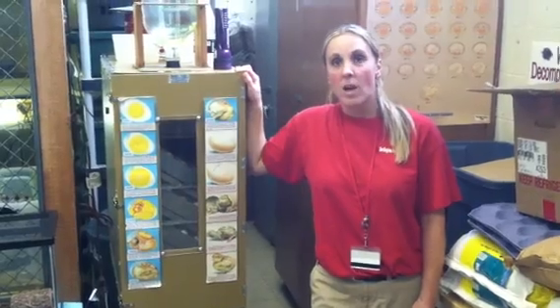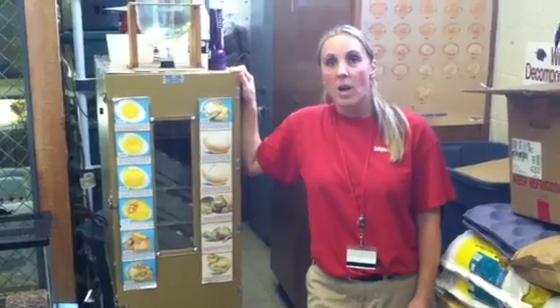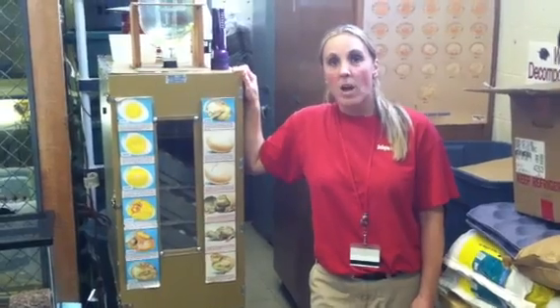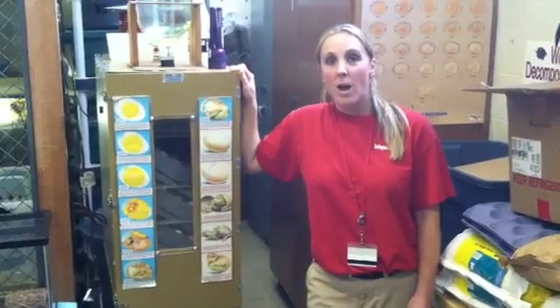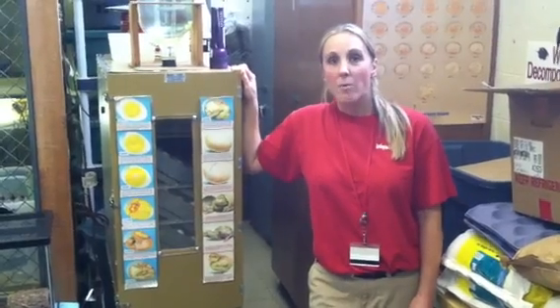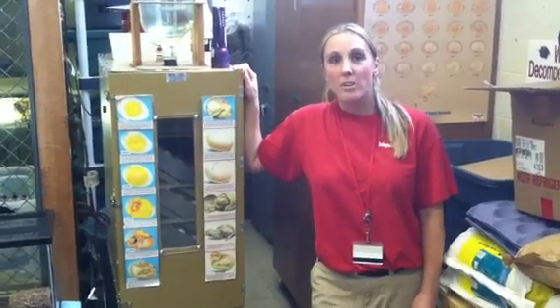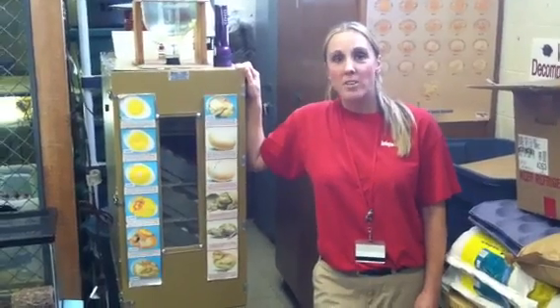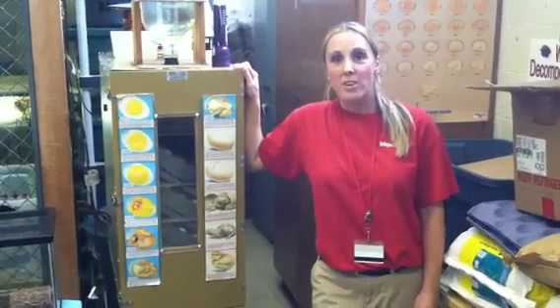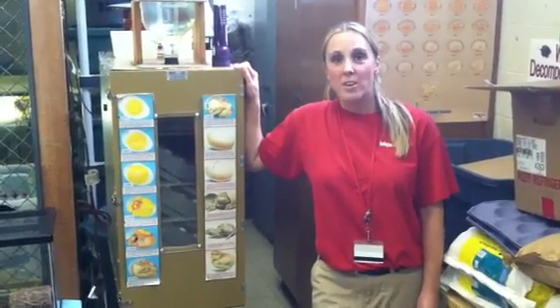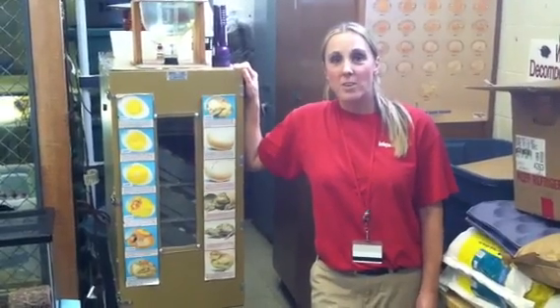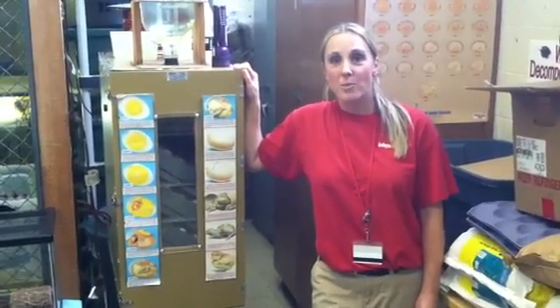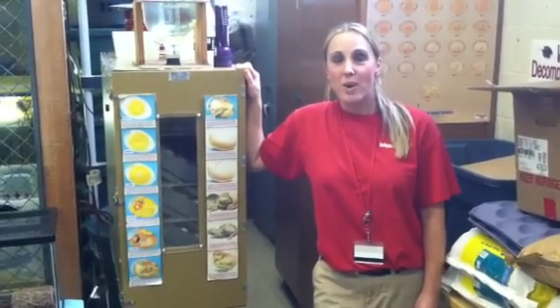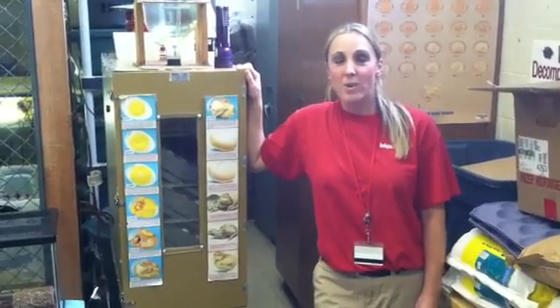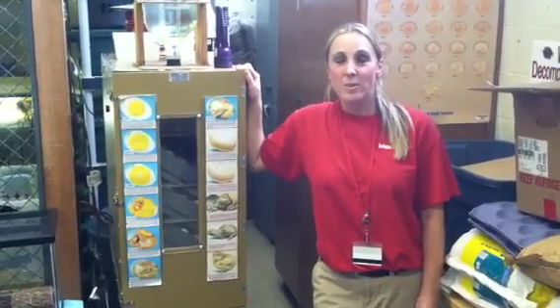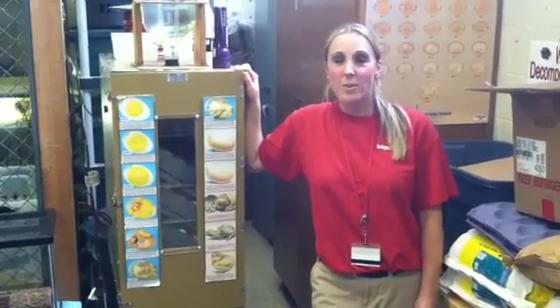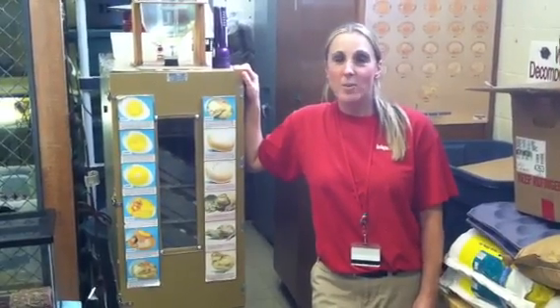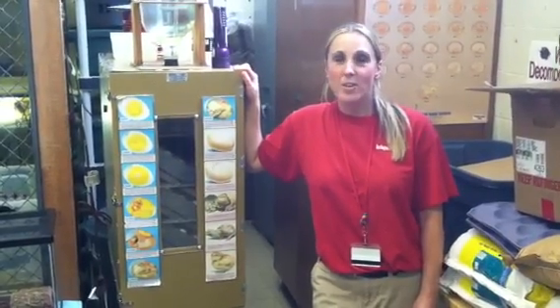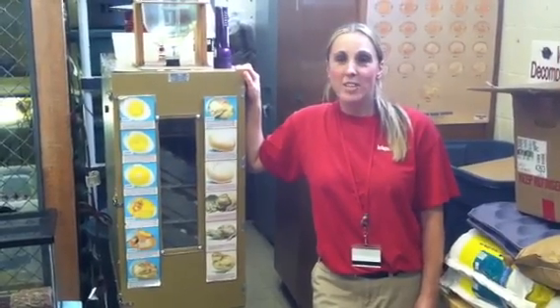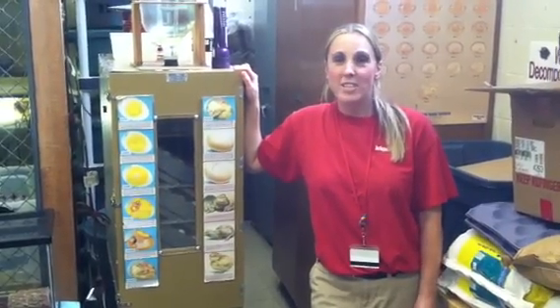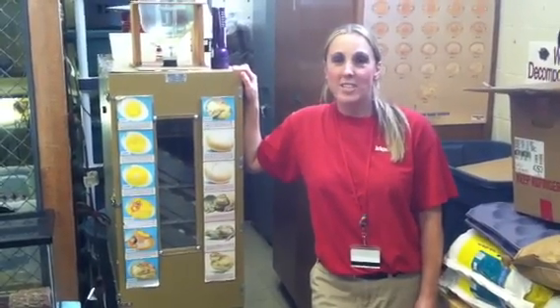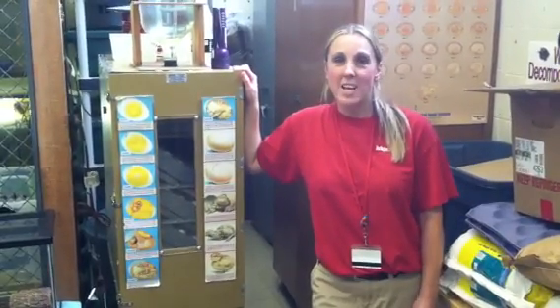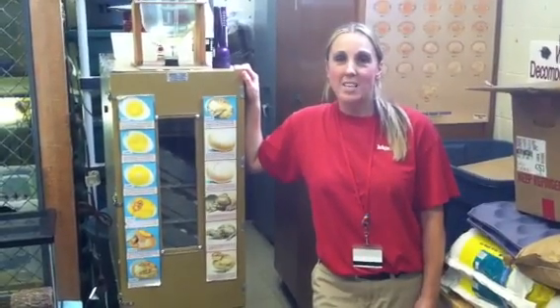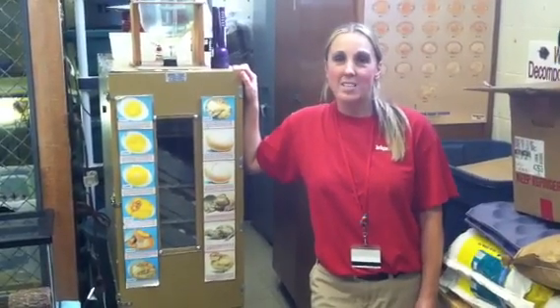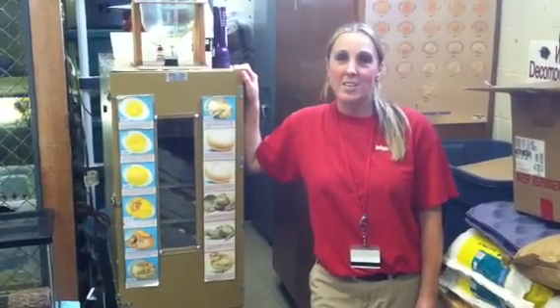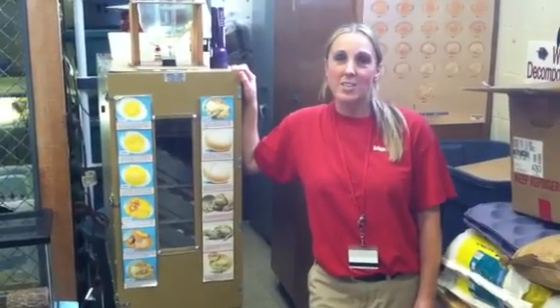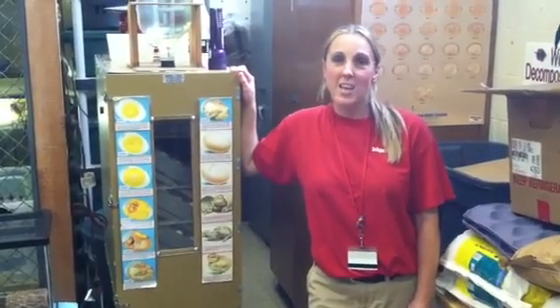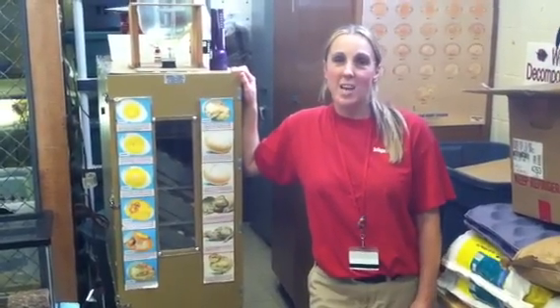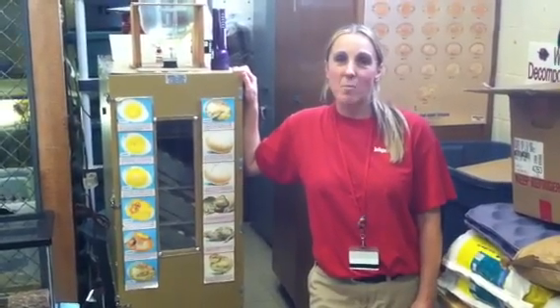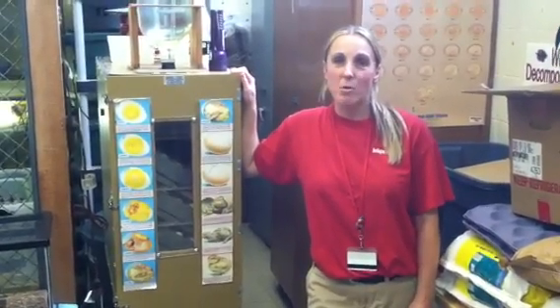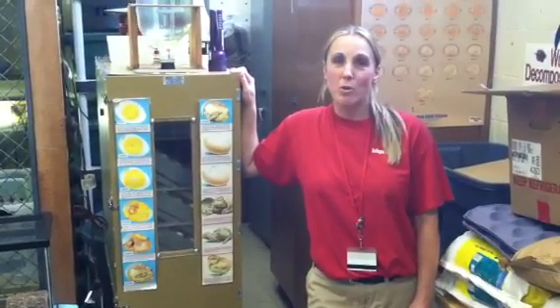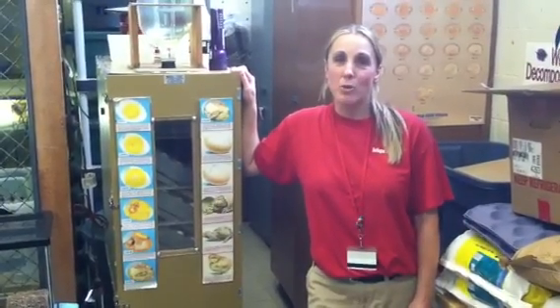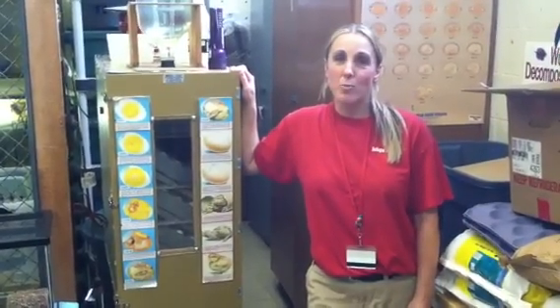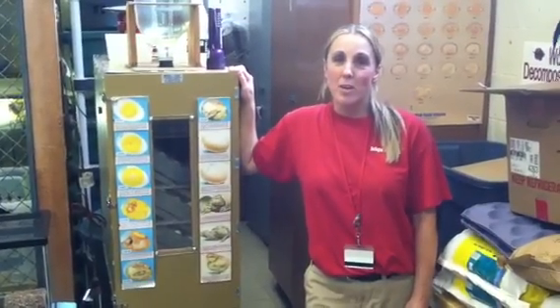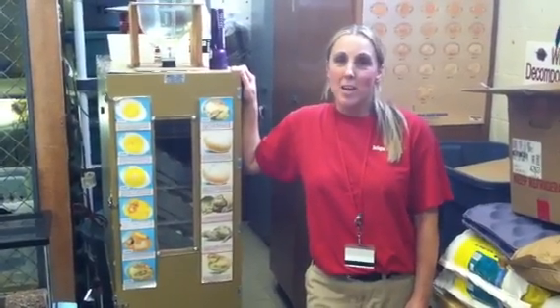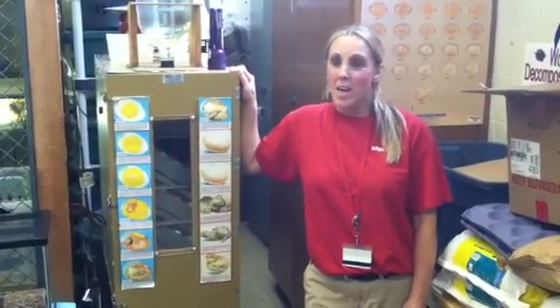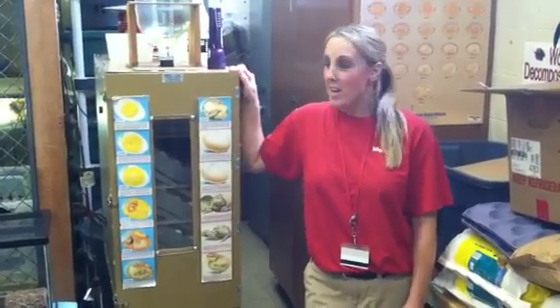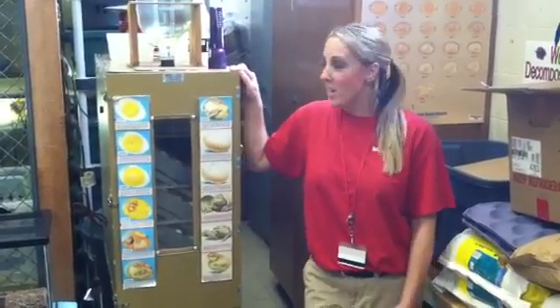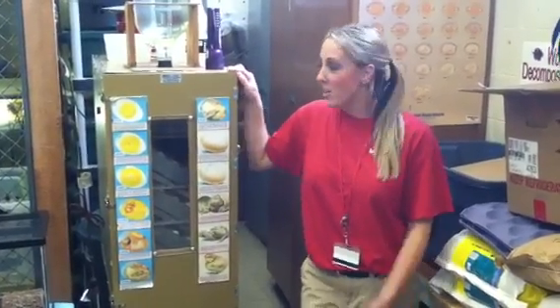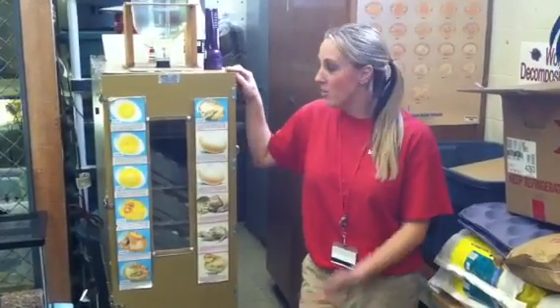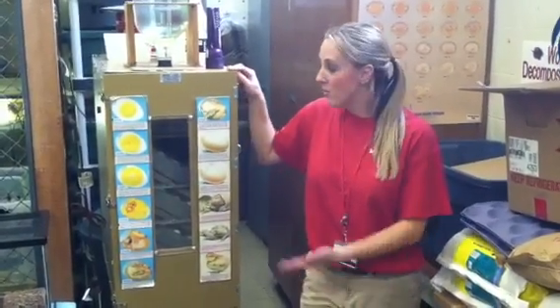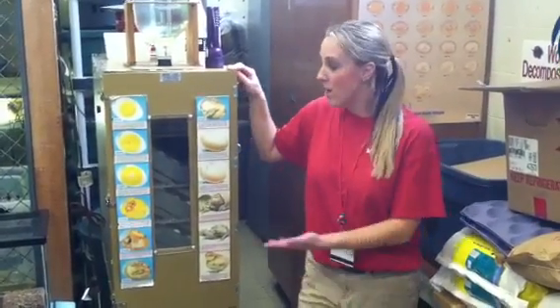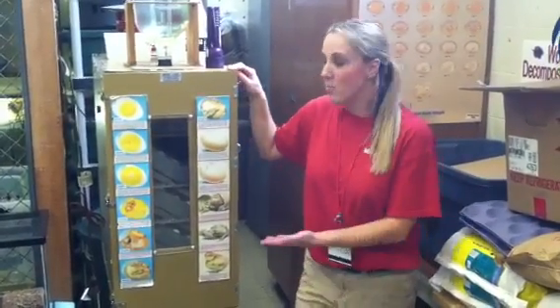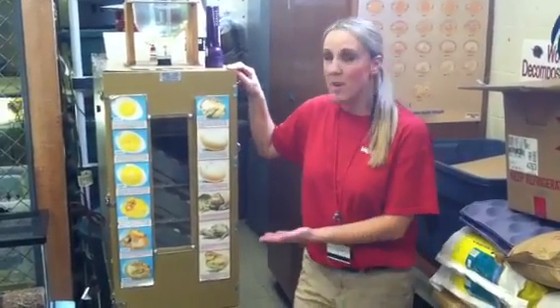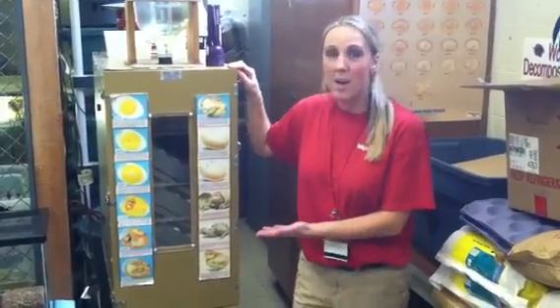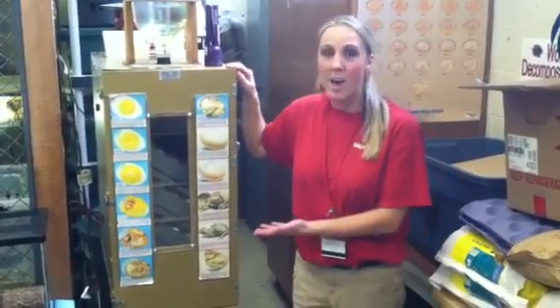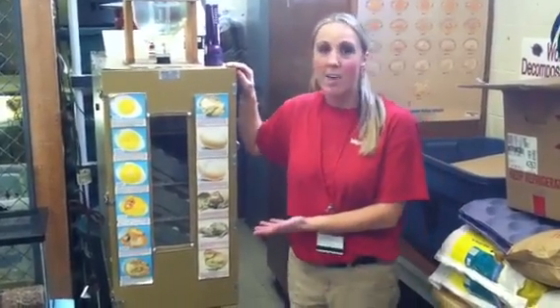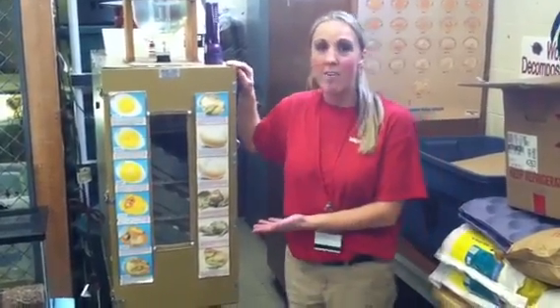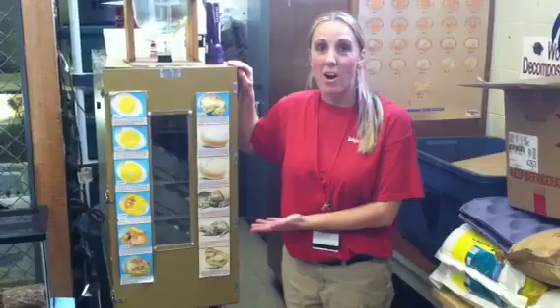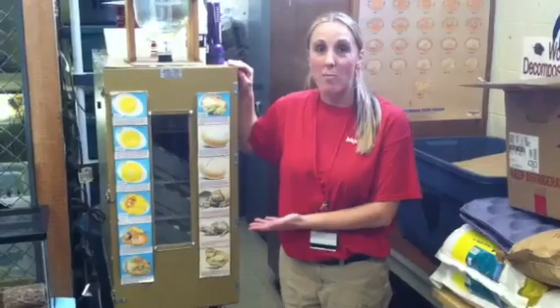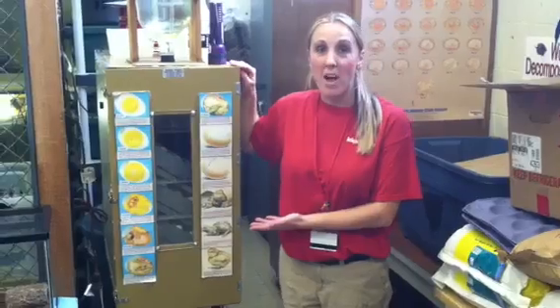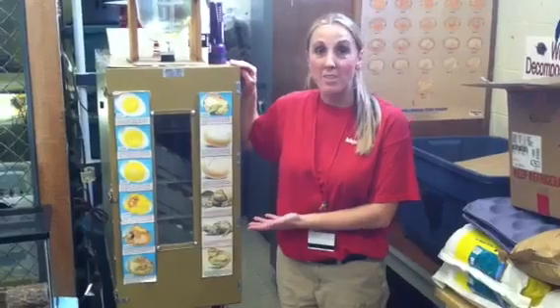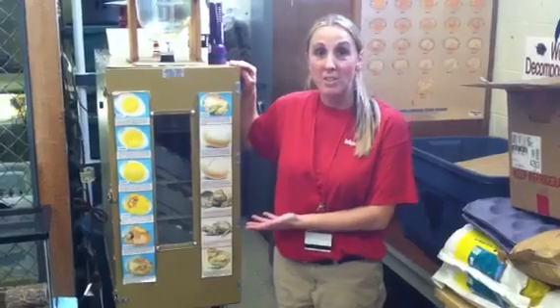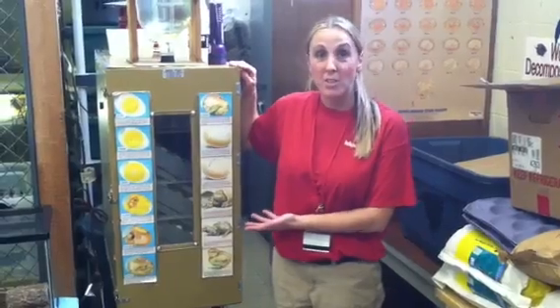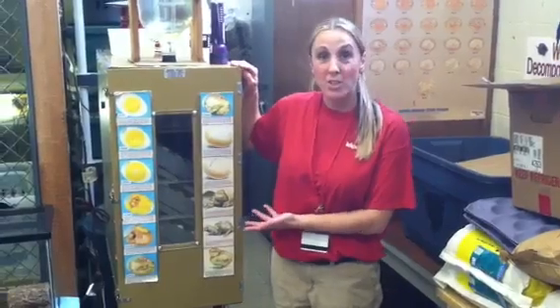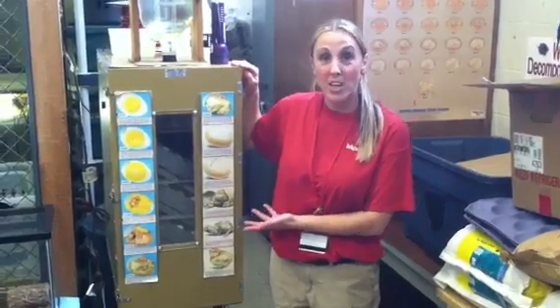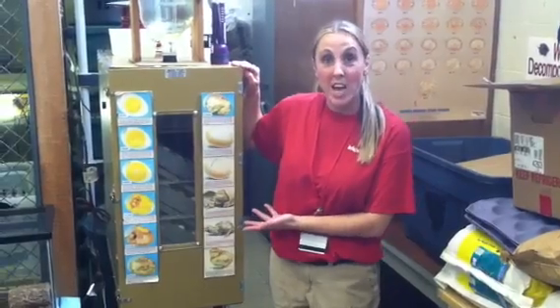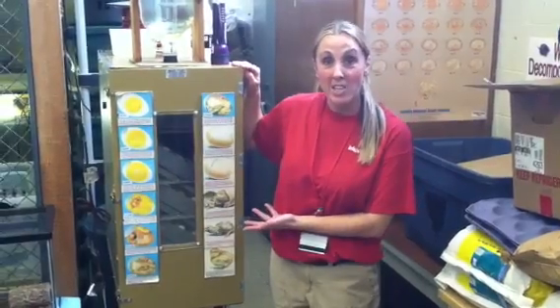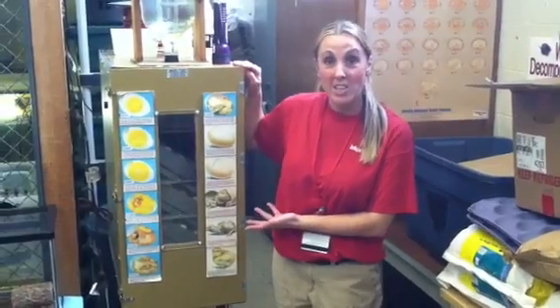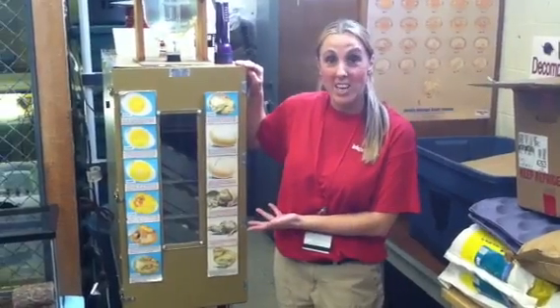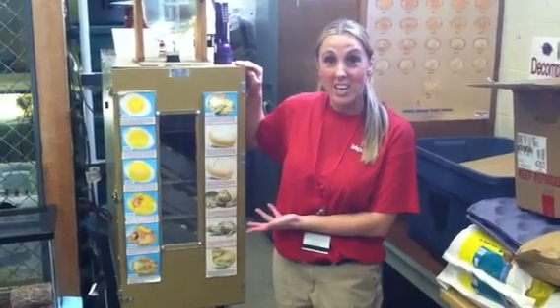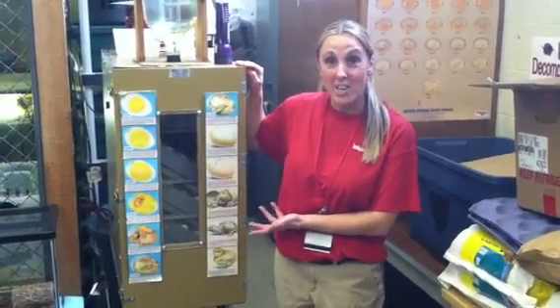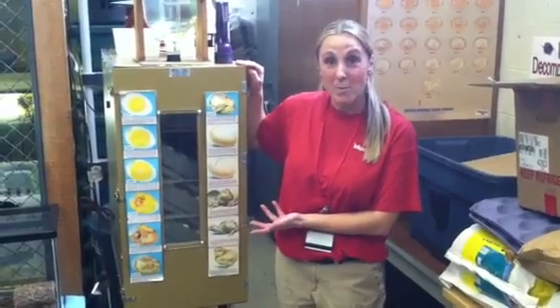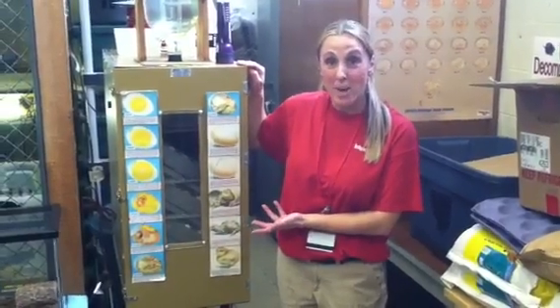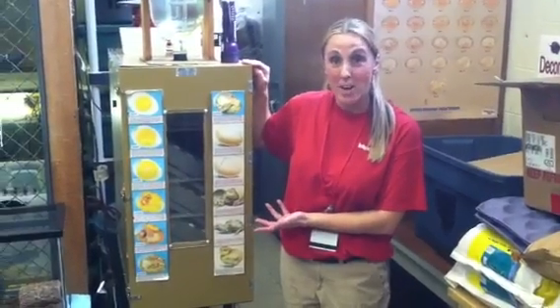Hi boys and girls! Welcome to the Burlington Science Center's Animal Room. And here in front of me I have our Master Chick Hatching Incubator.